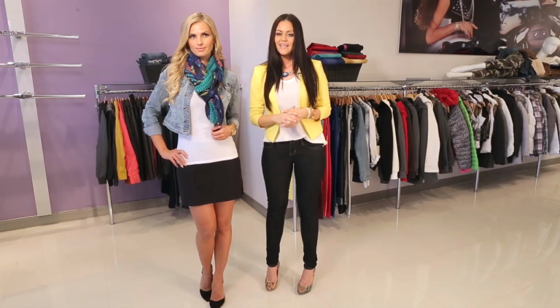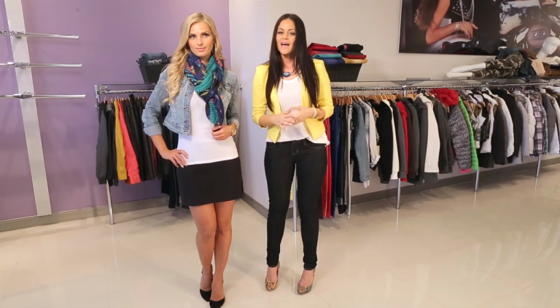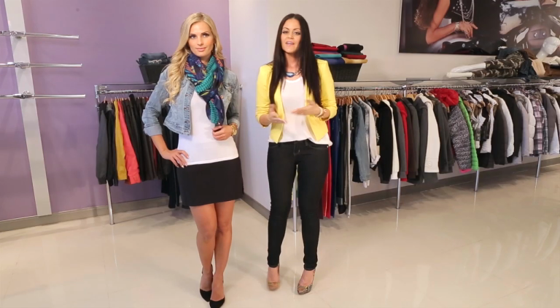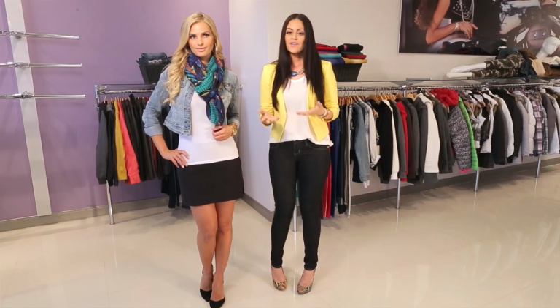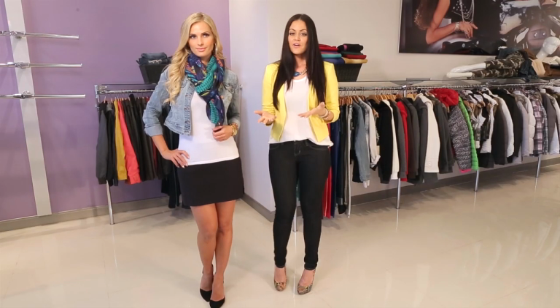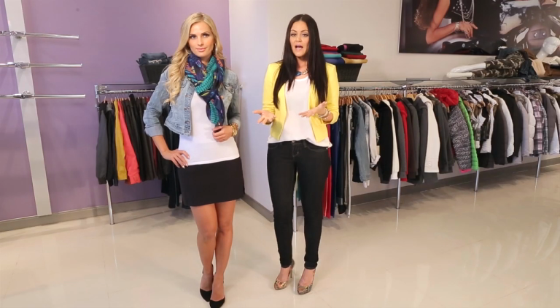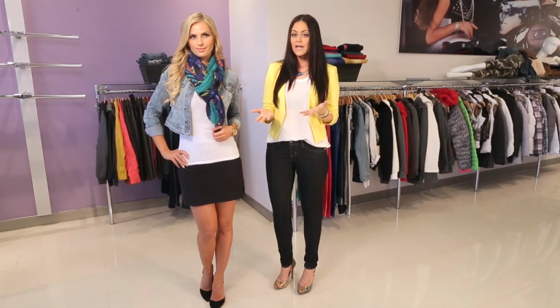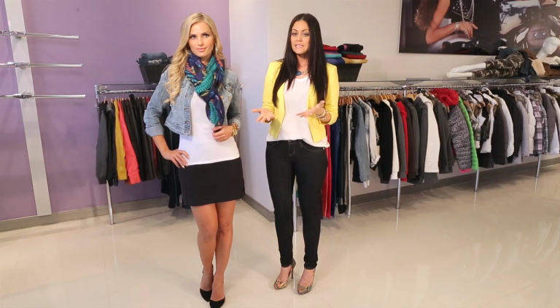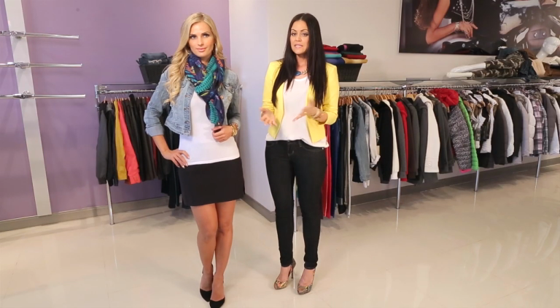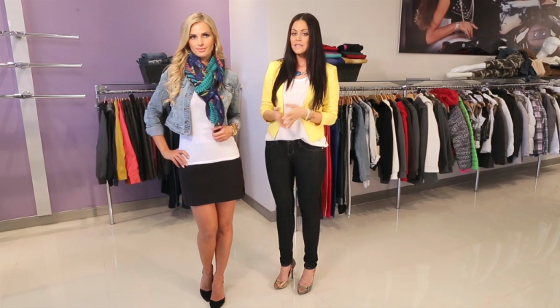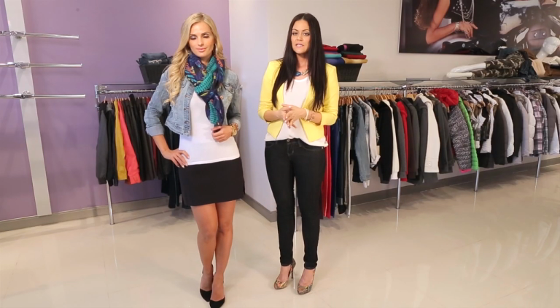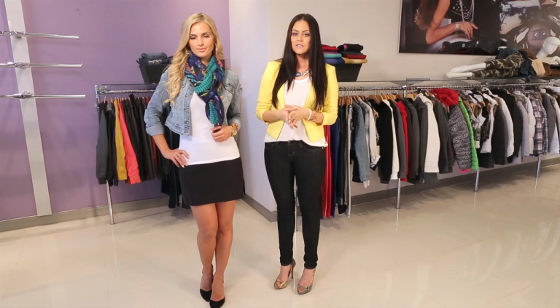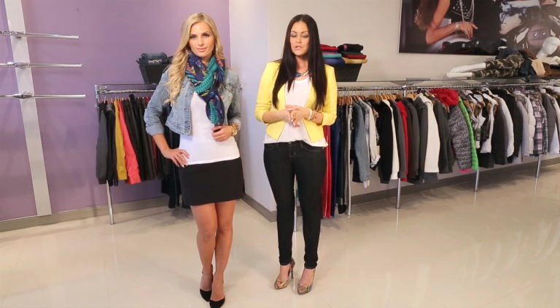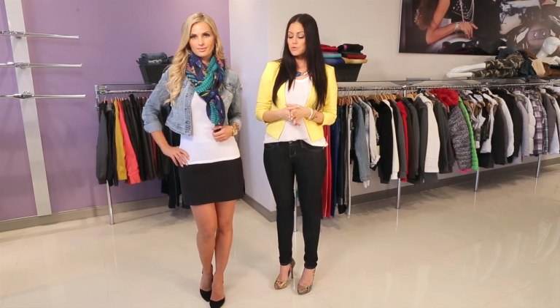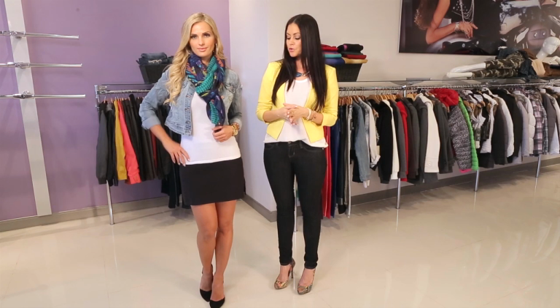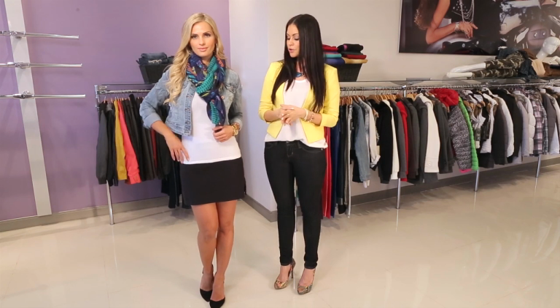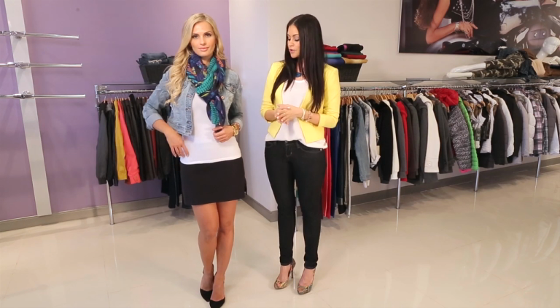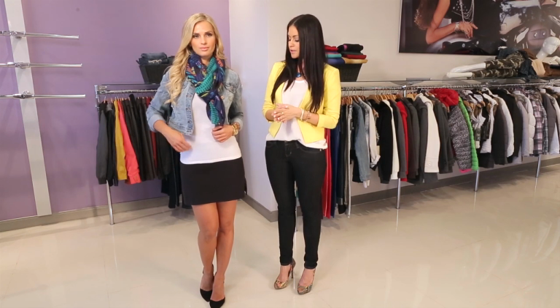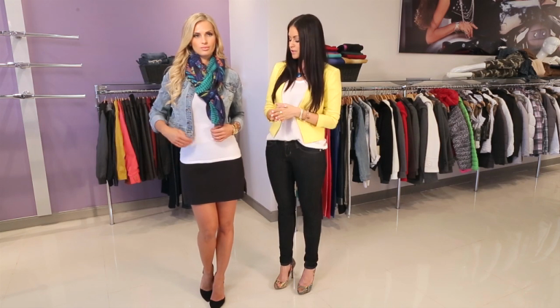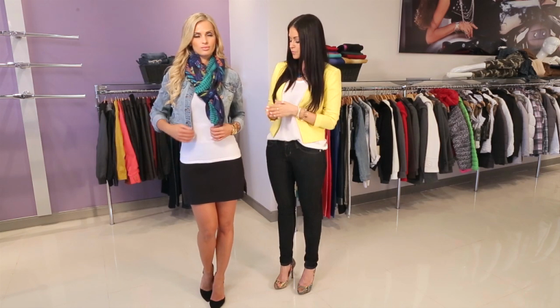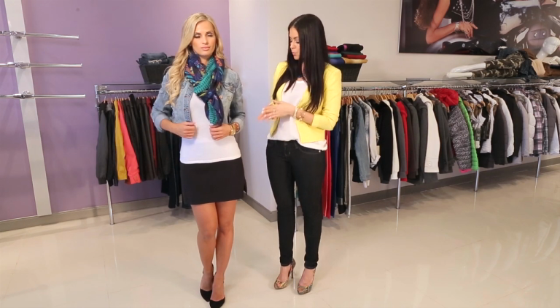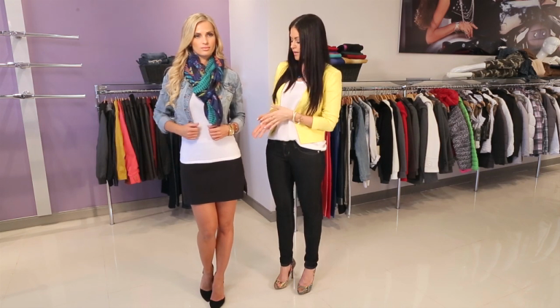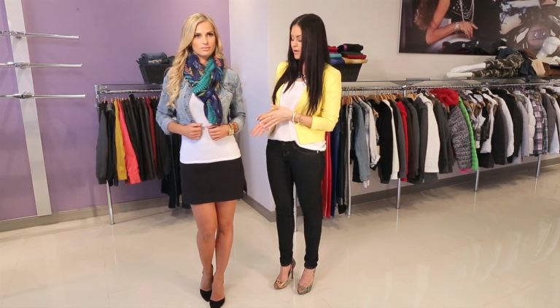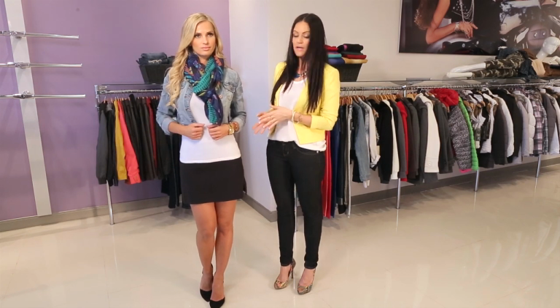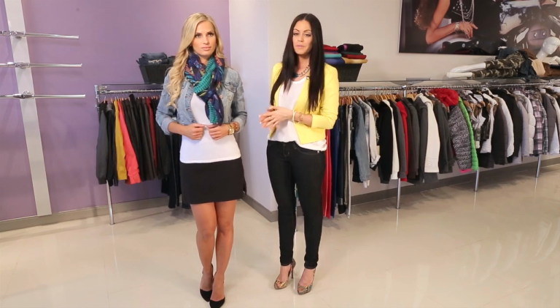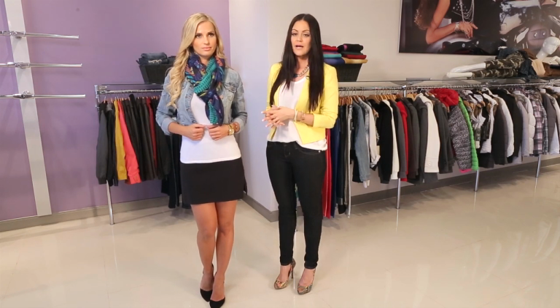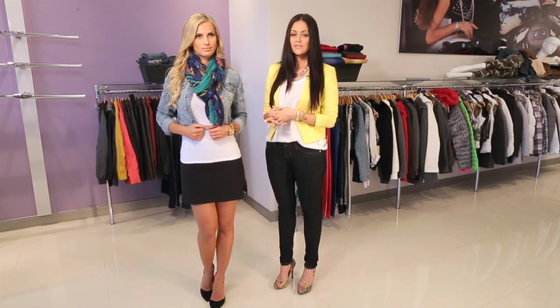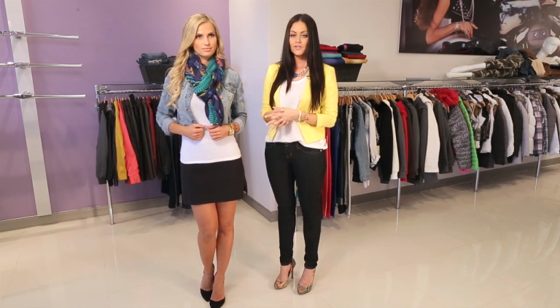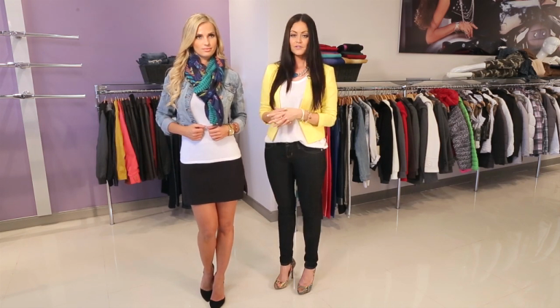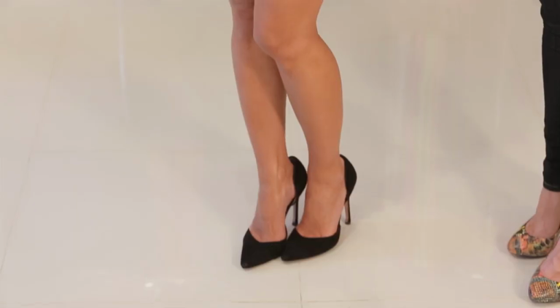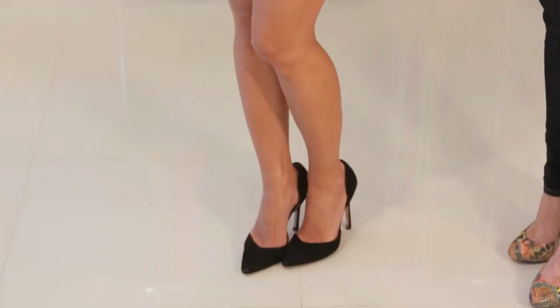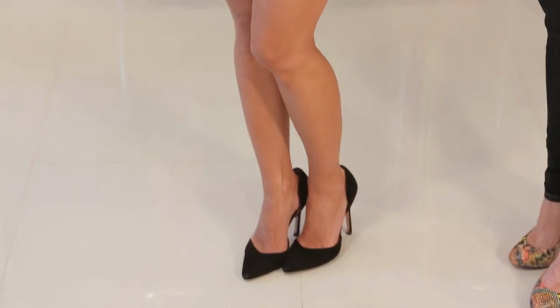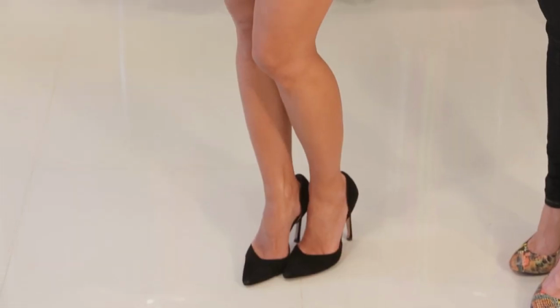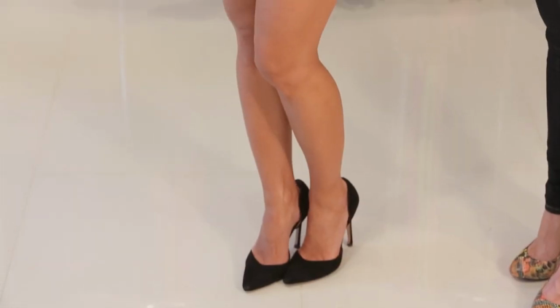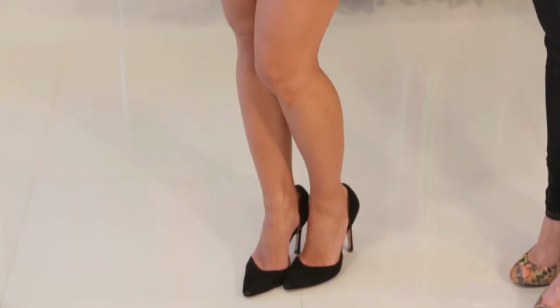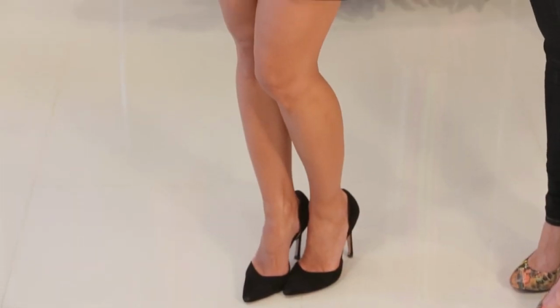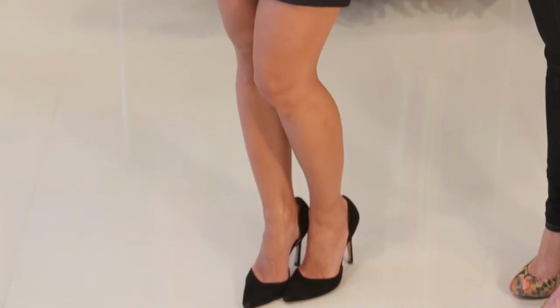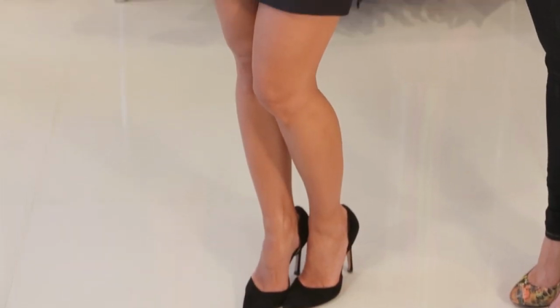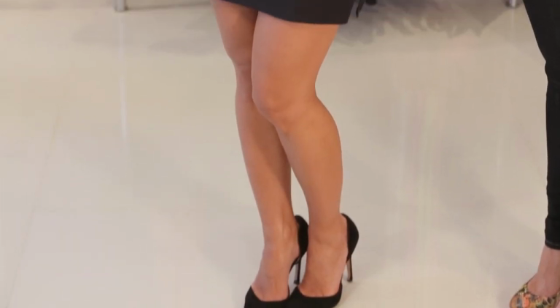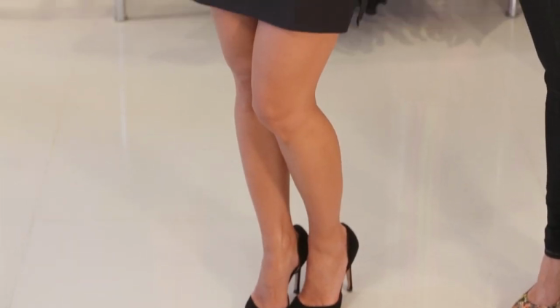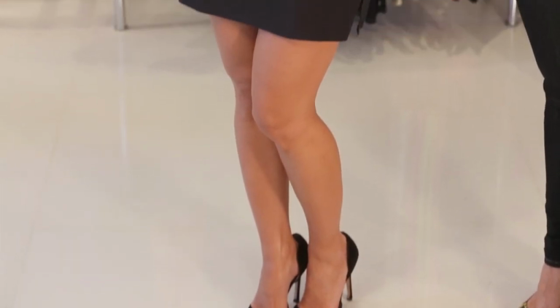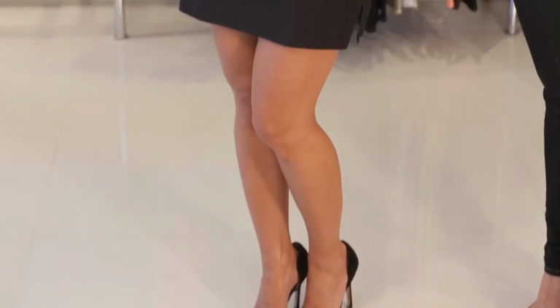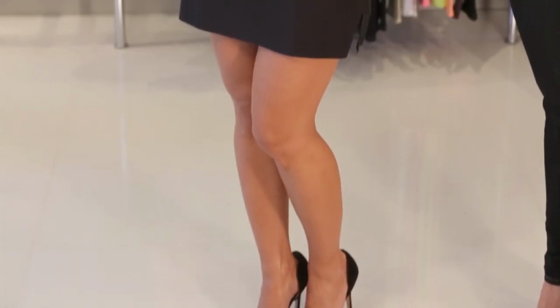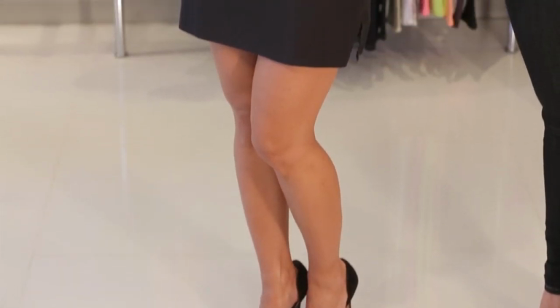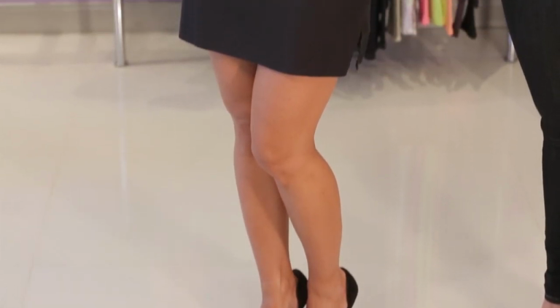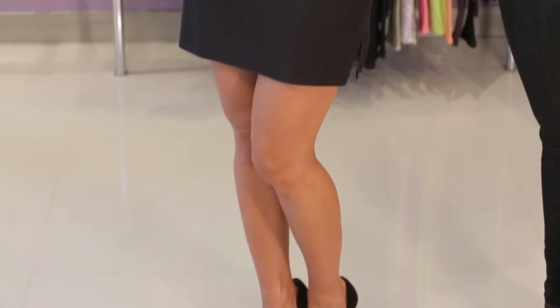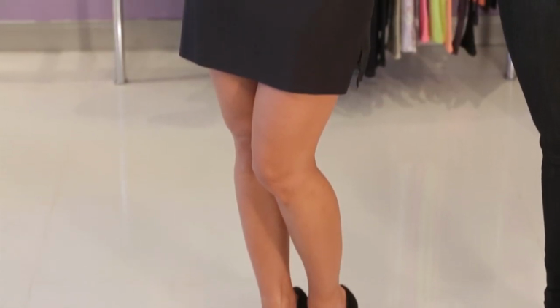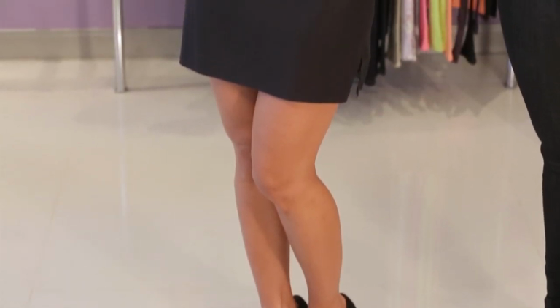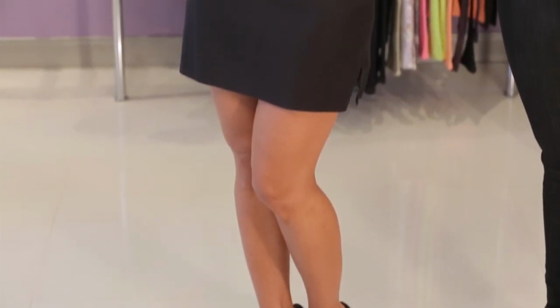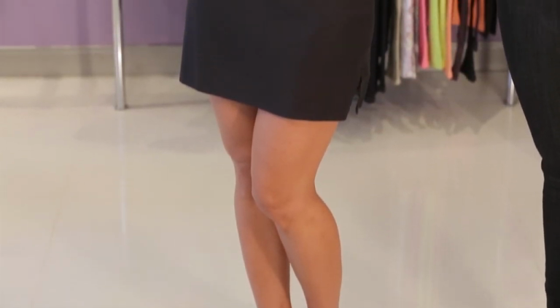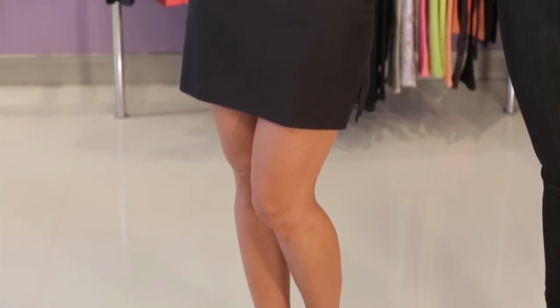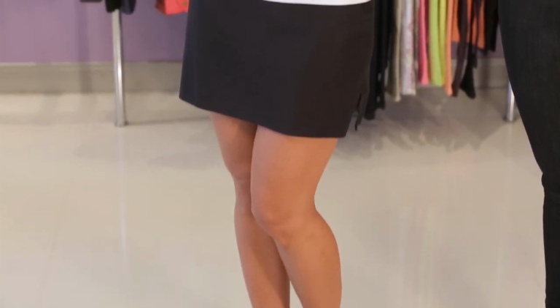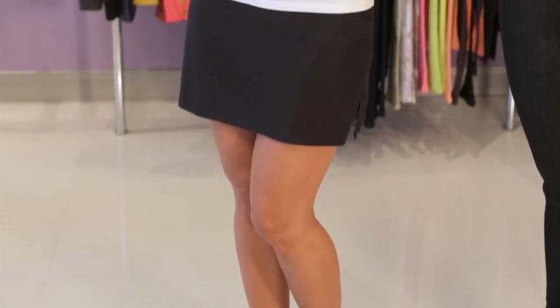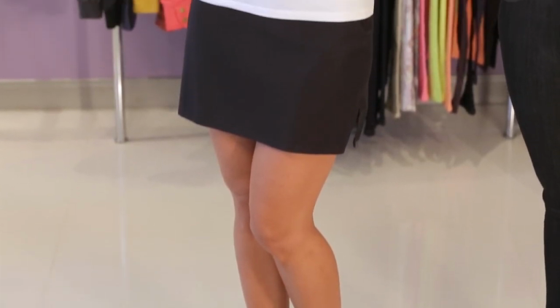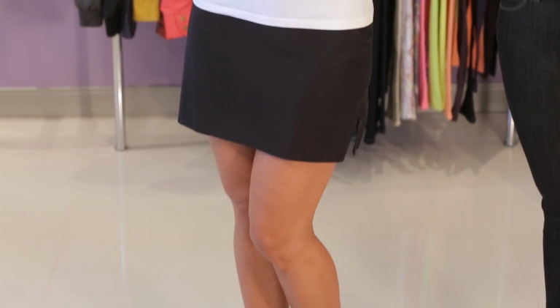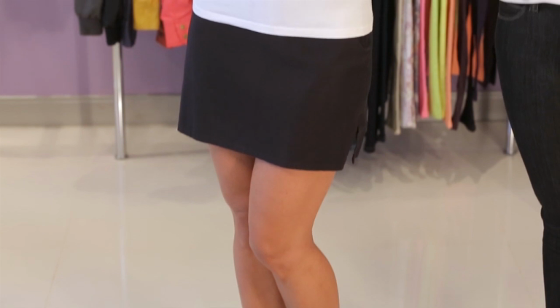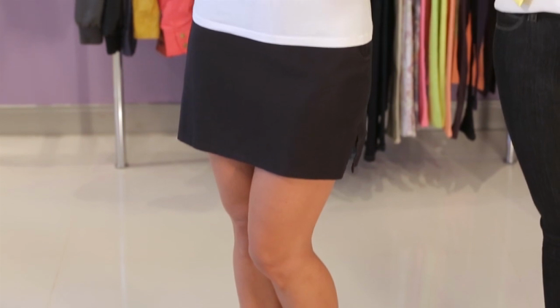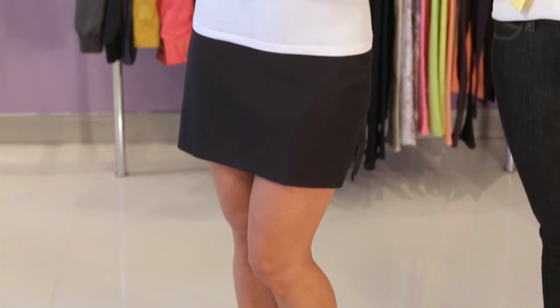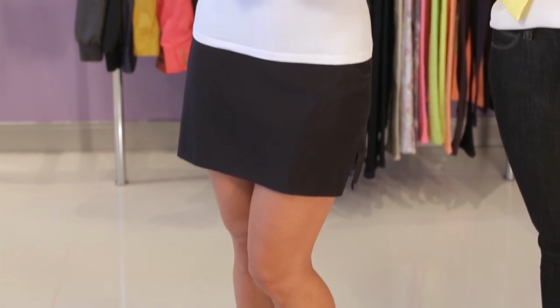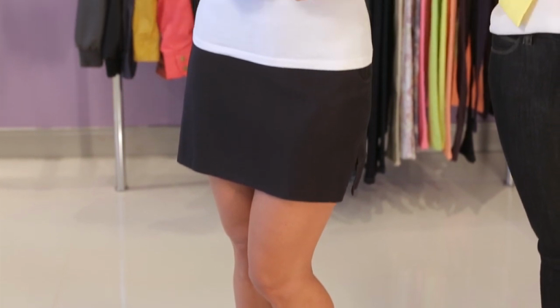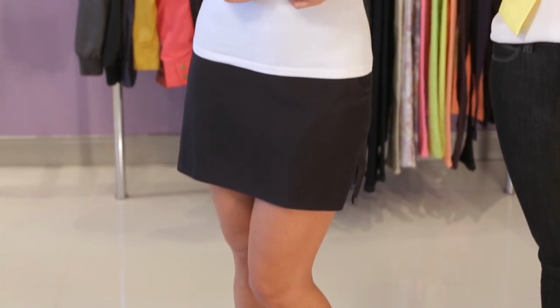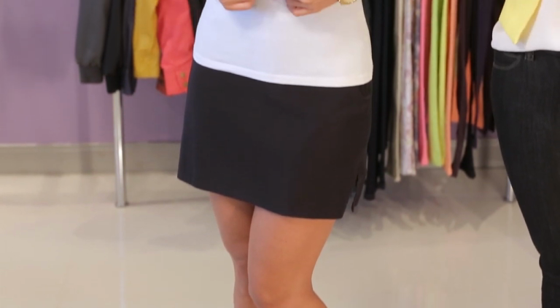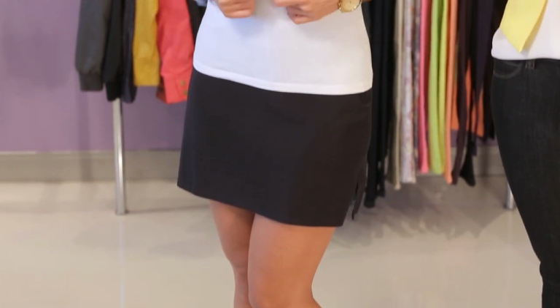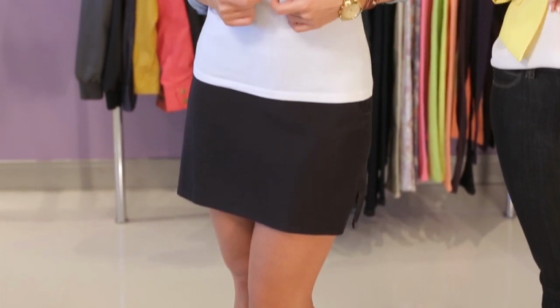Another idea is you could wear a black skirt to the beach if you just threw on a bikini and a tank top and some flip-flops.